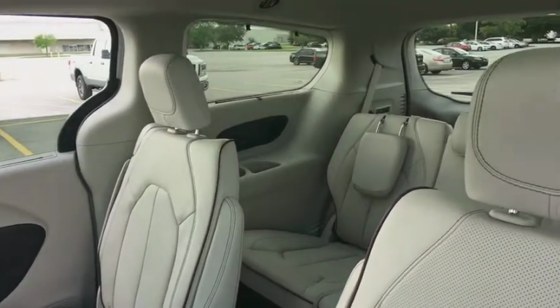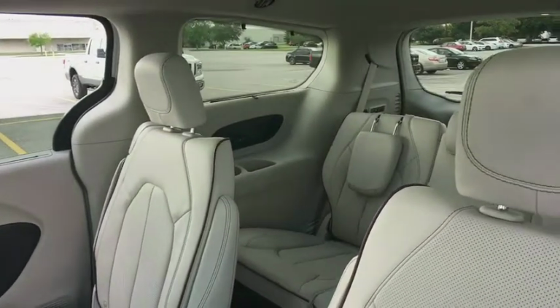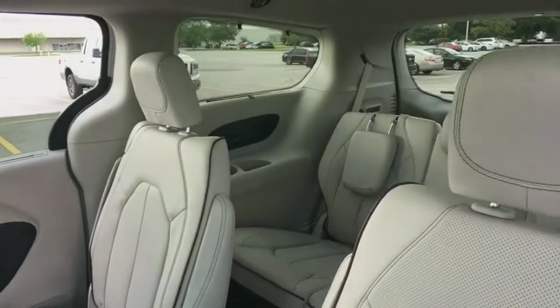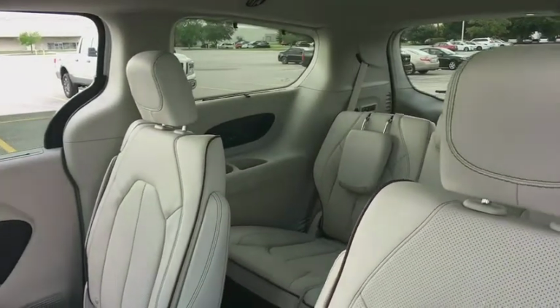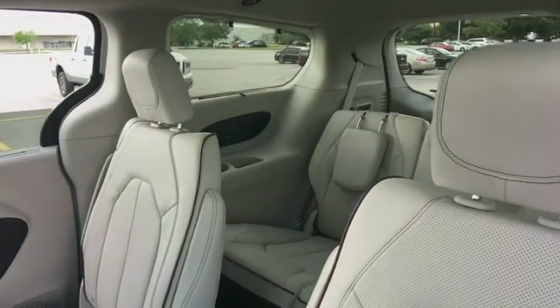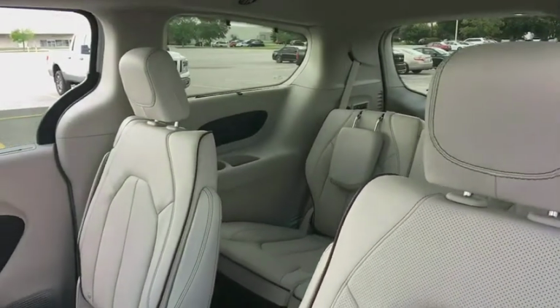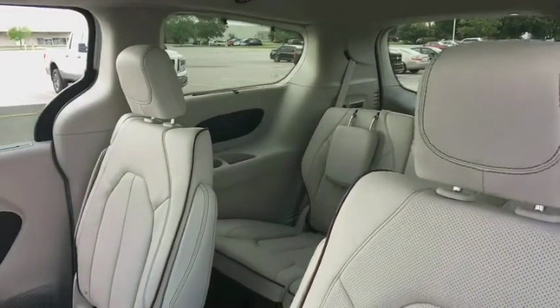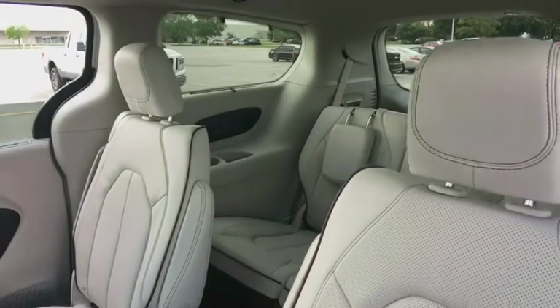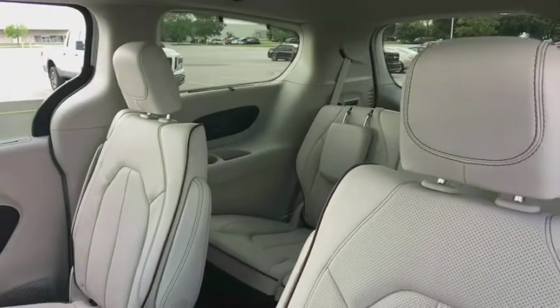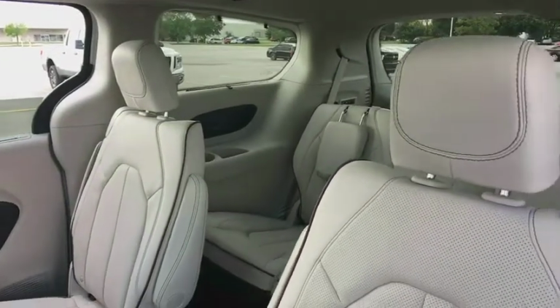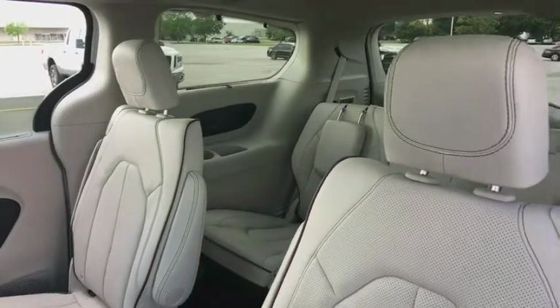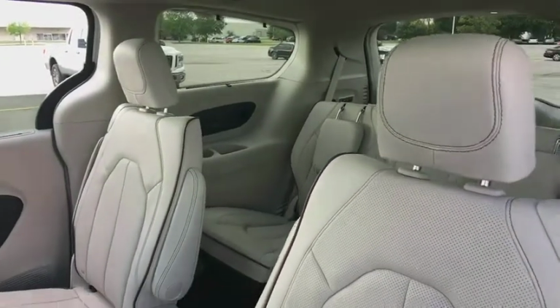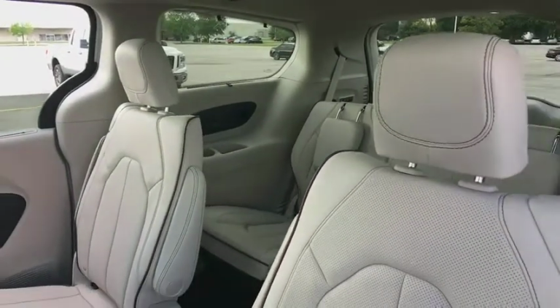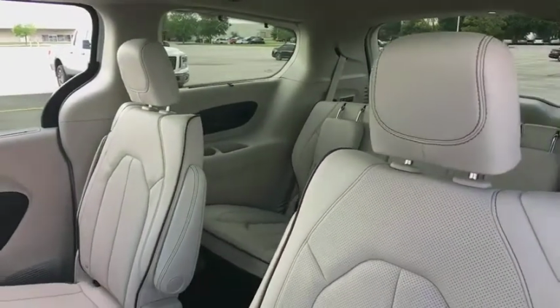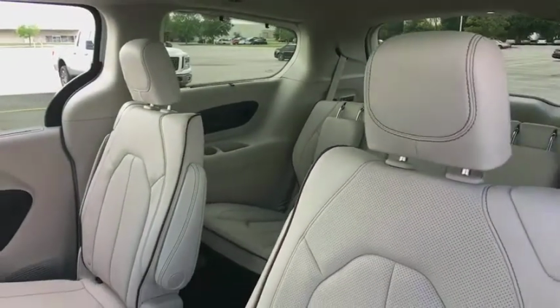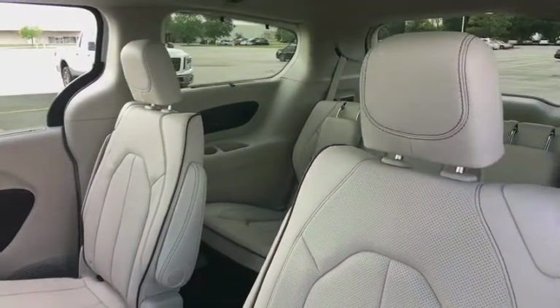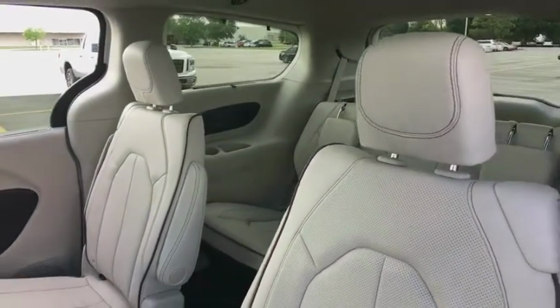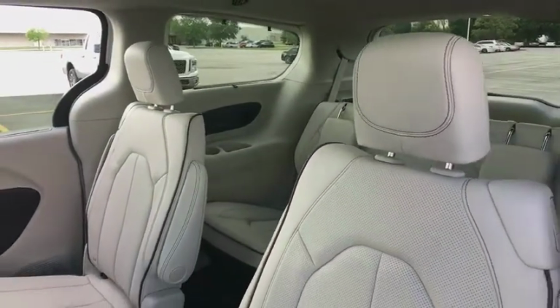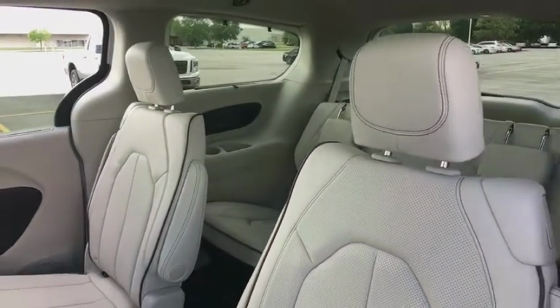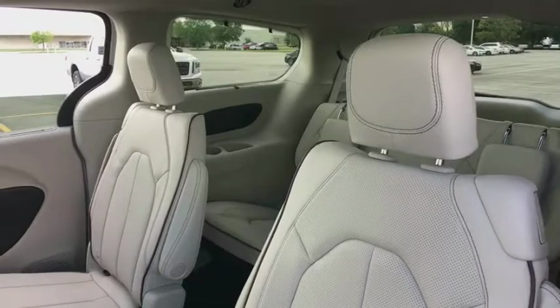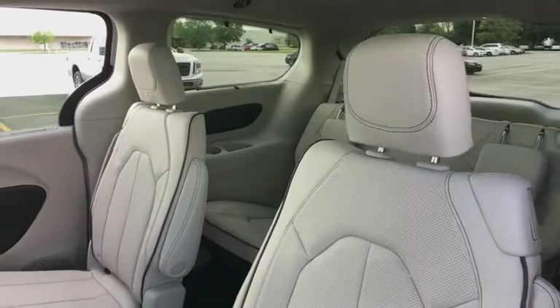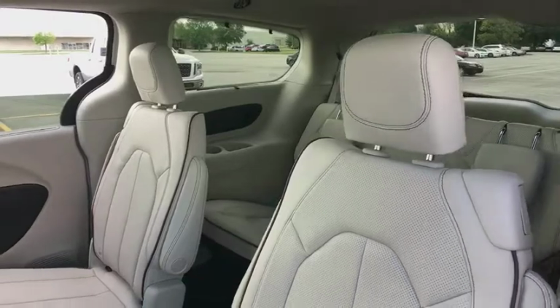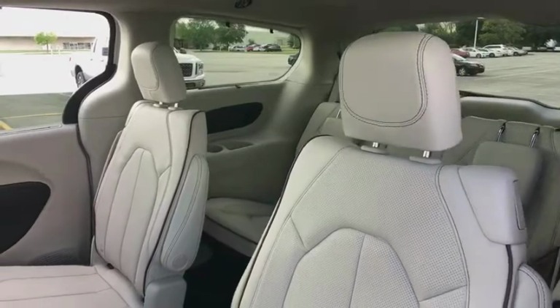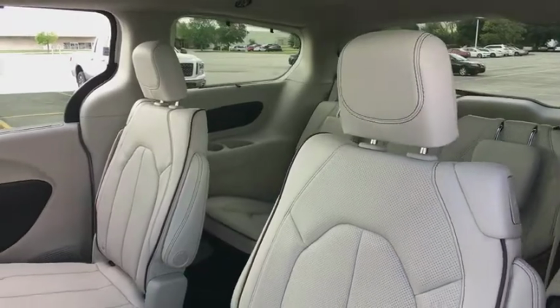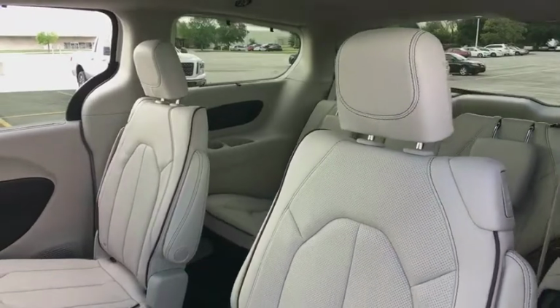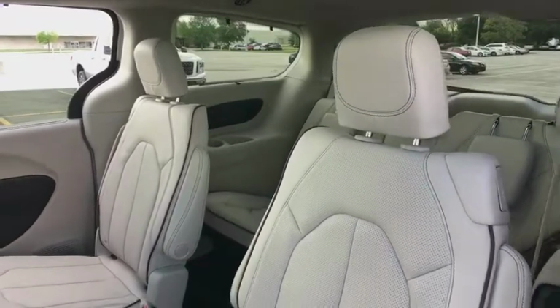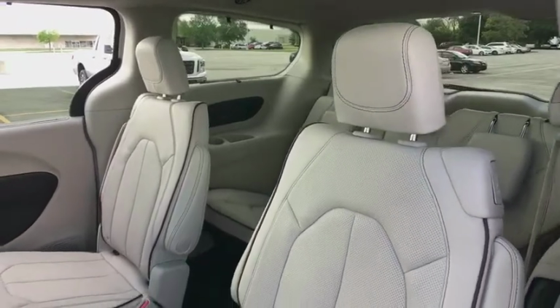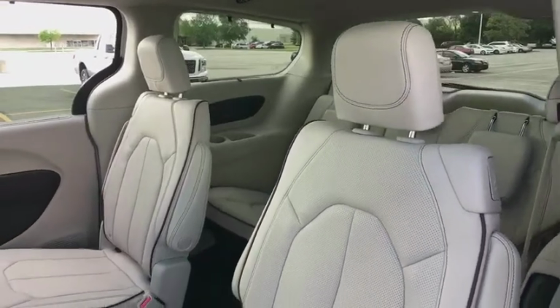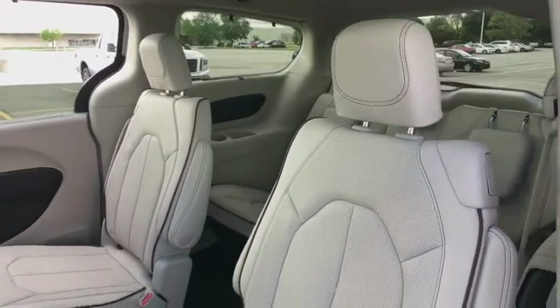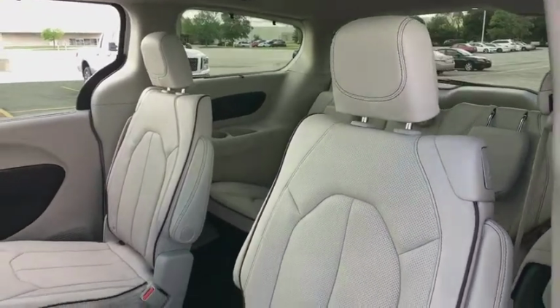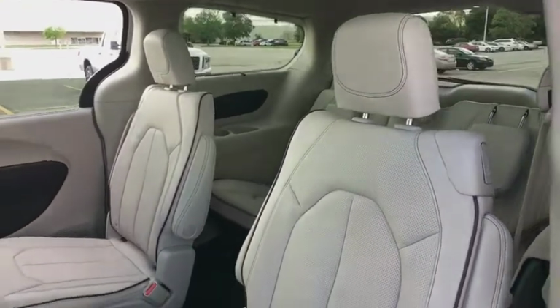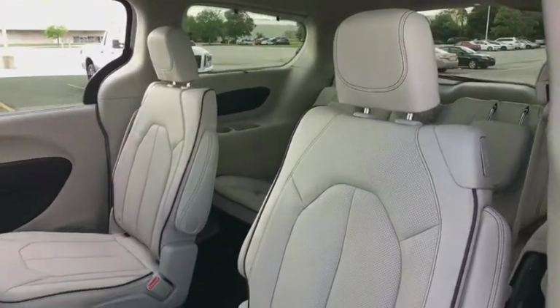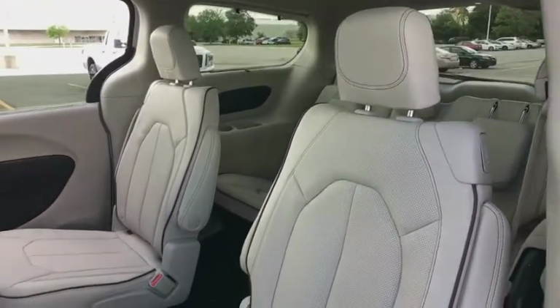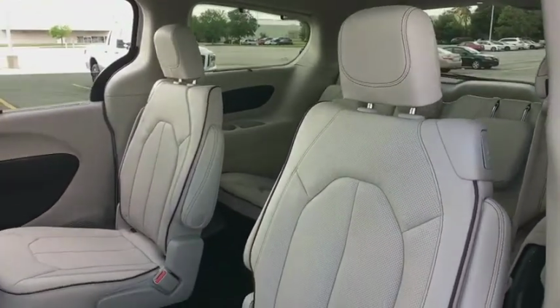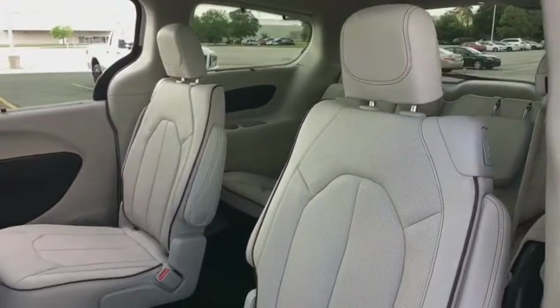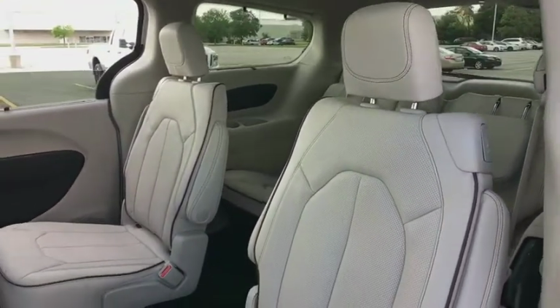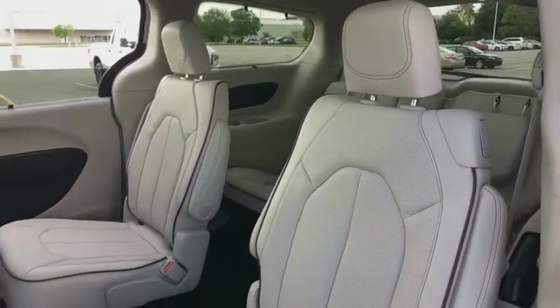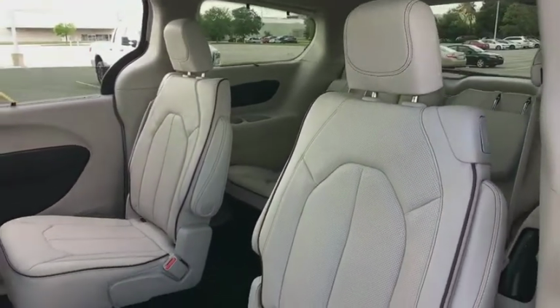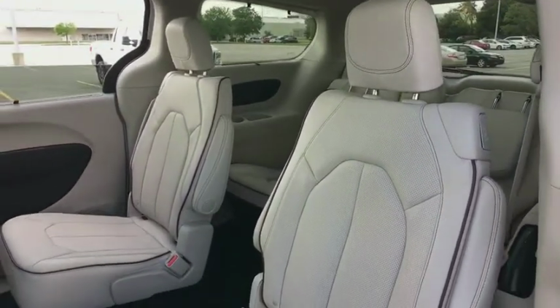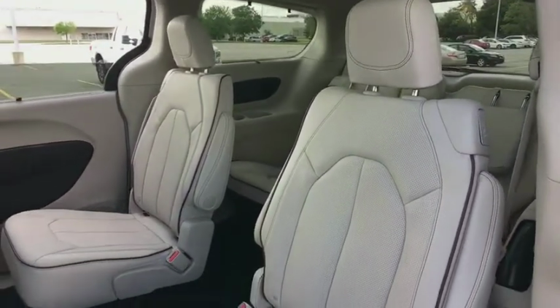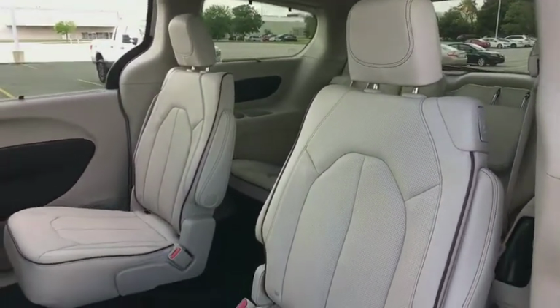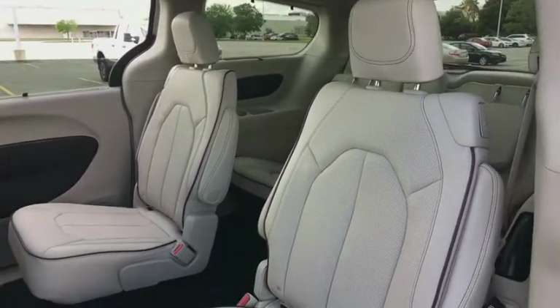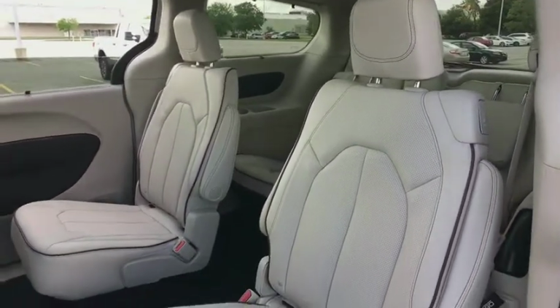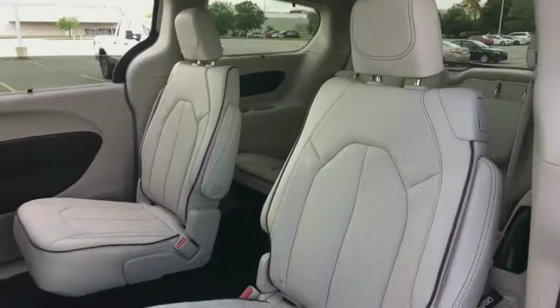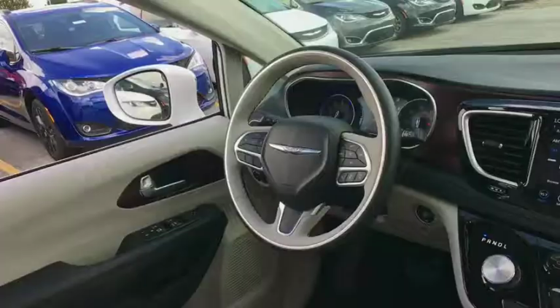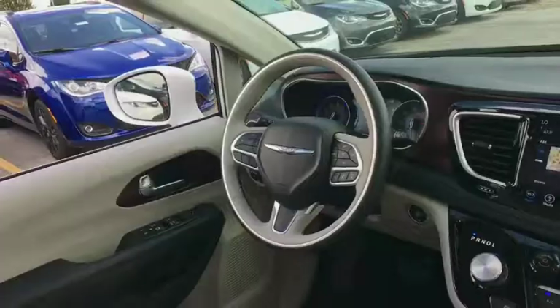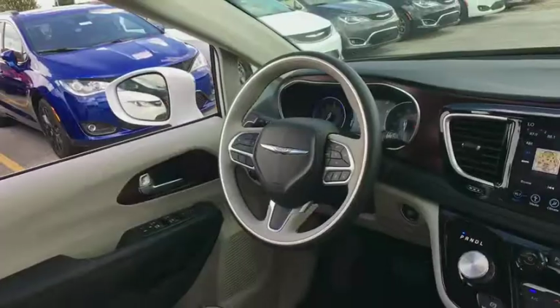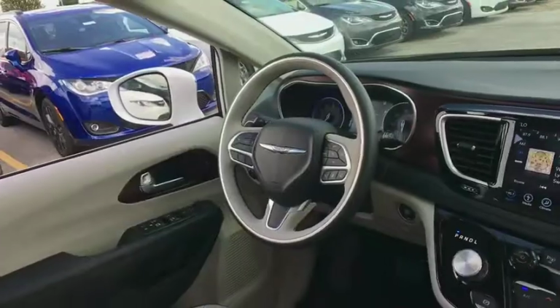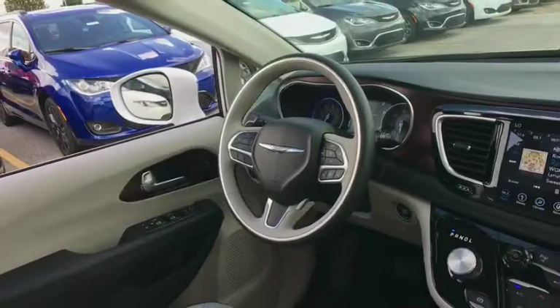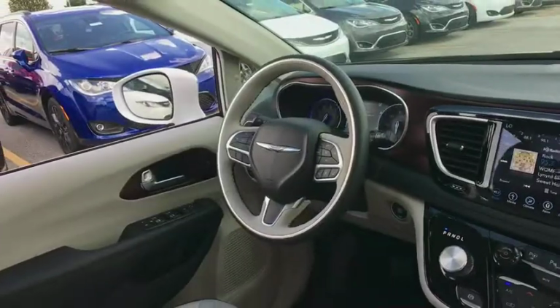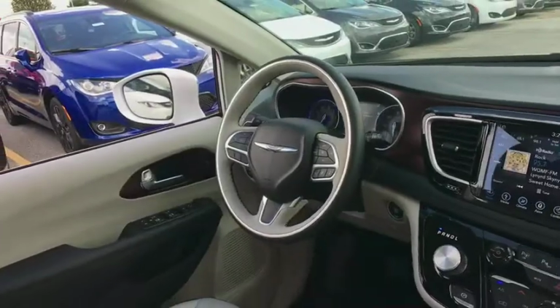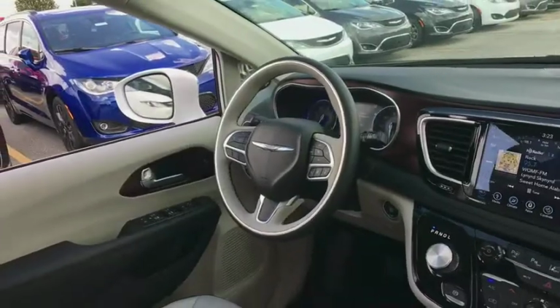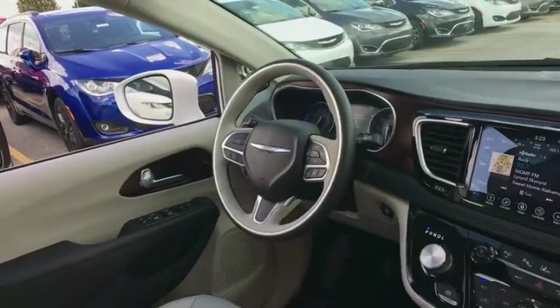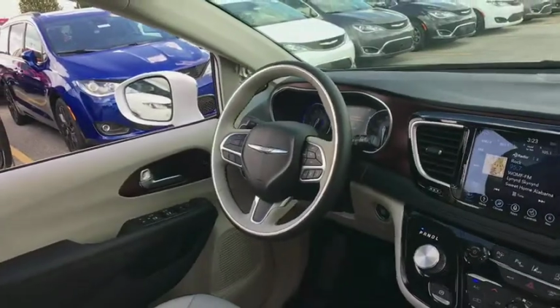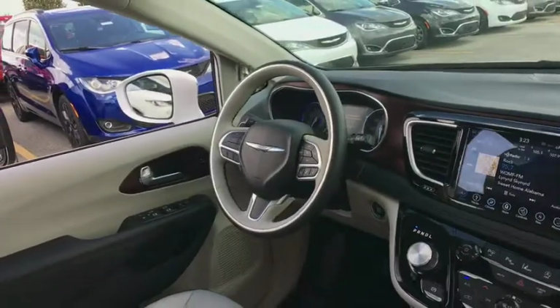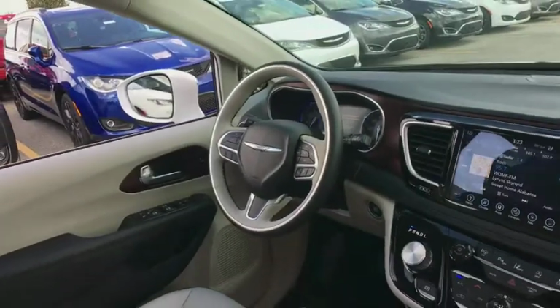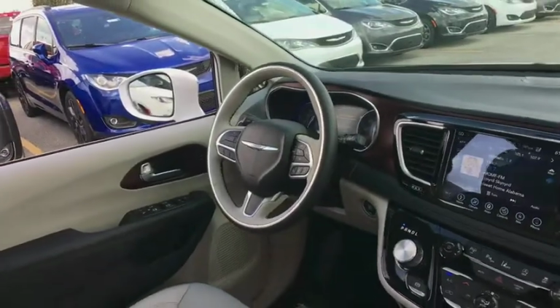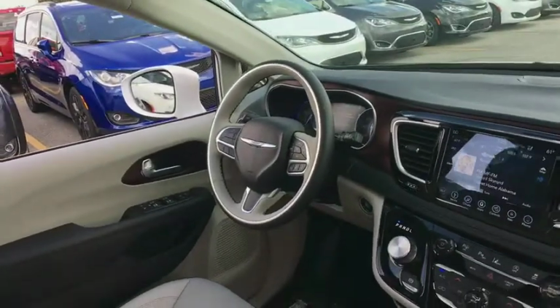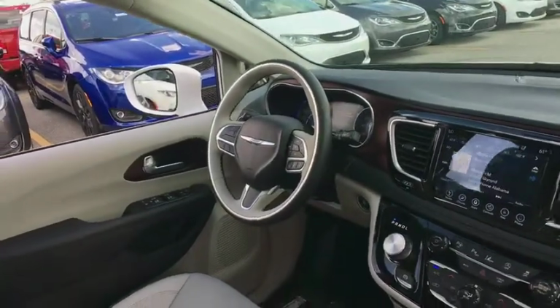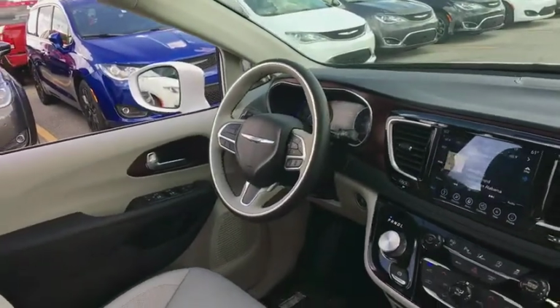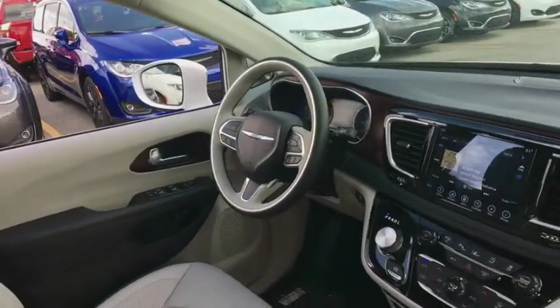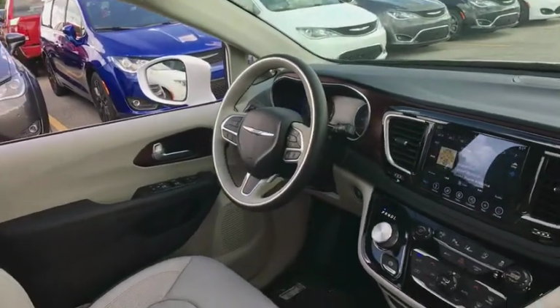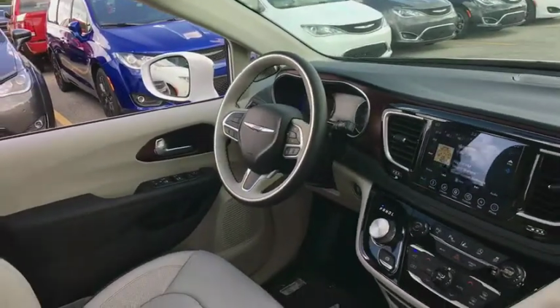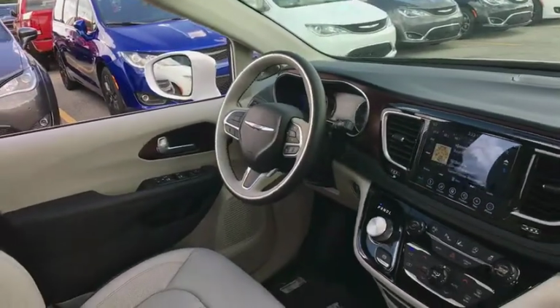Compass, fog lights, power windows, security system, rear window defroster, remote keyless entry, tachometer.